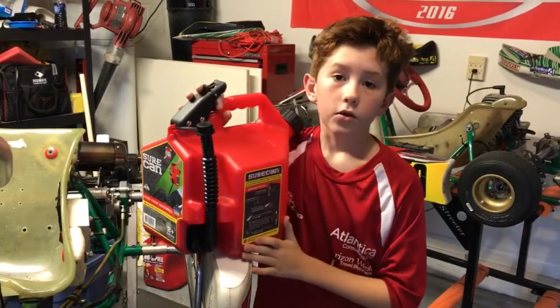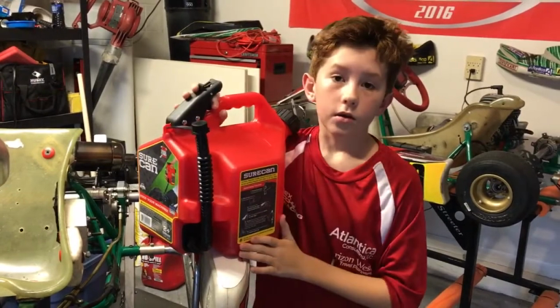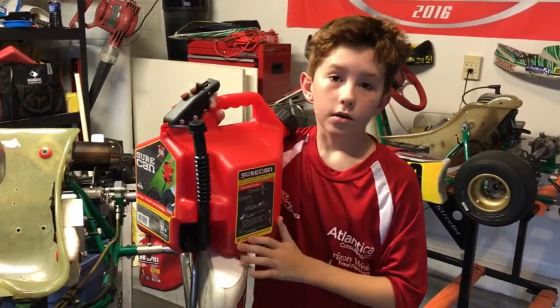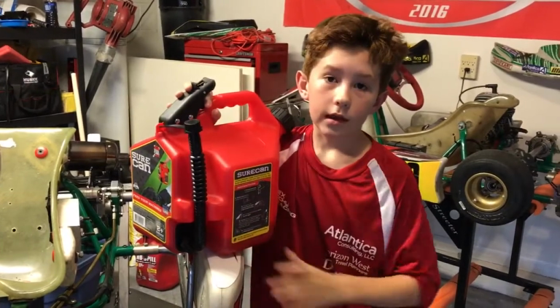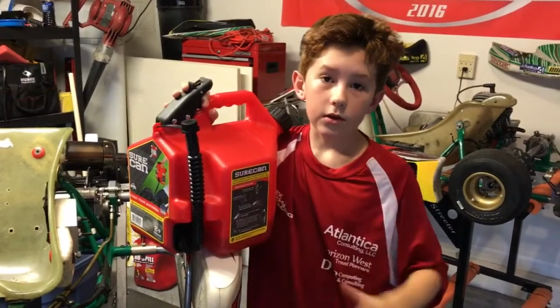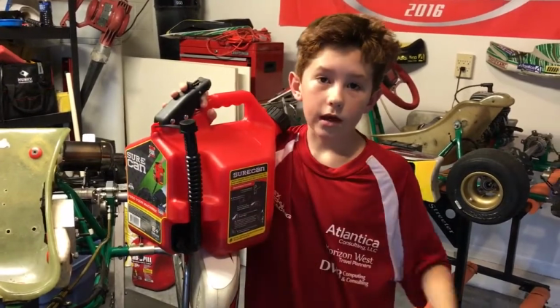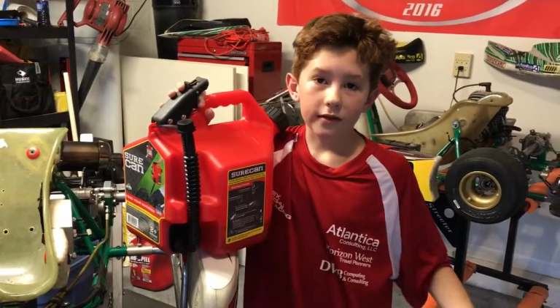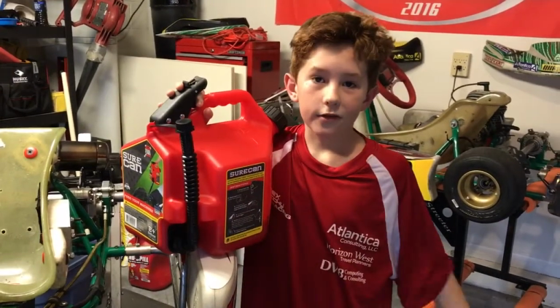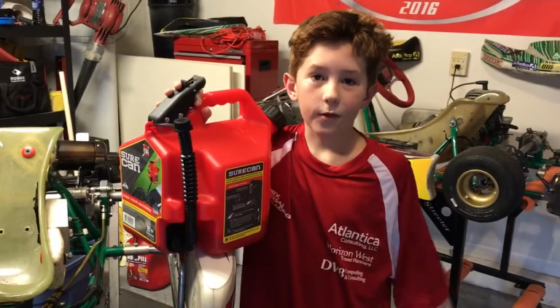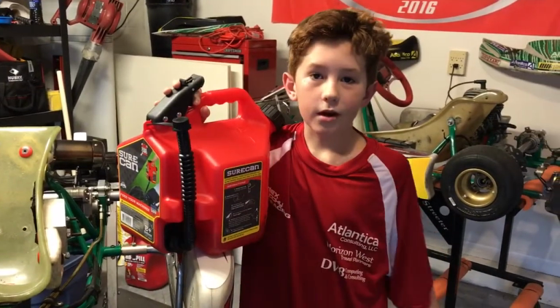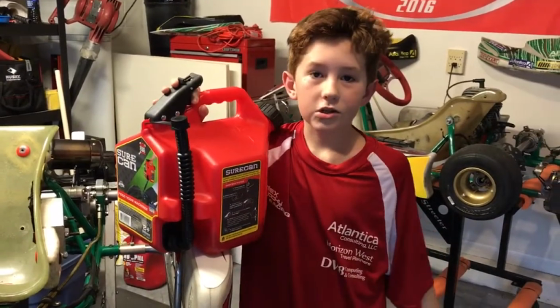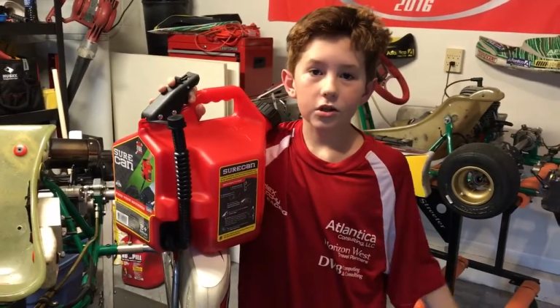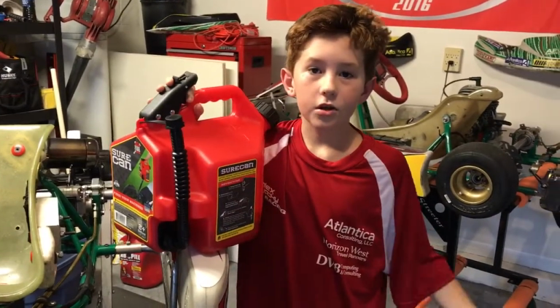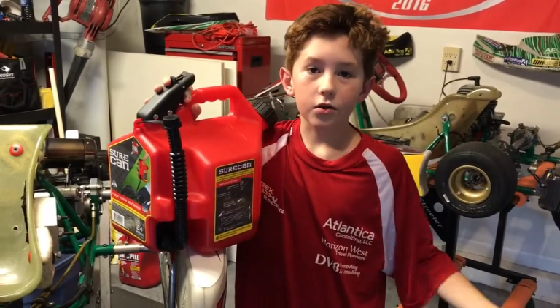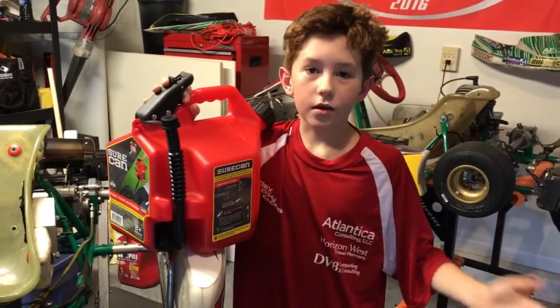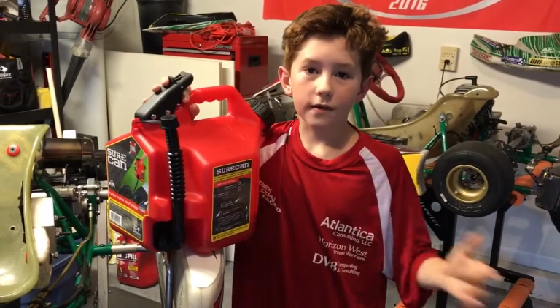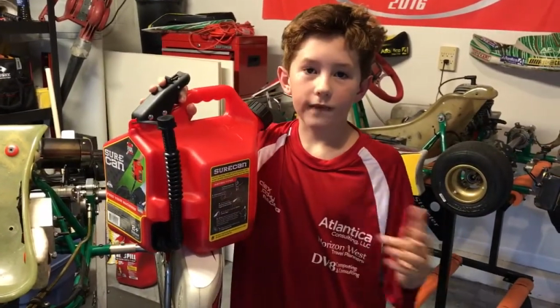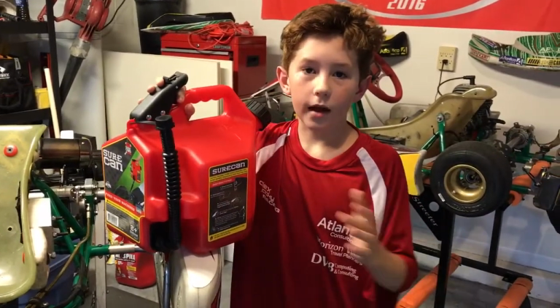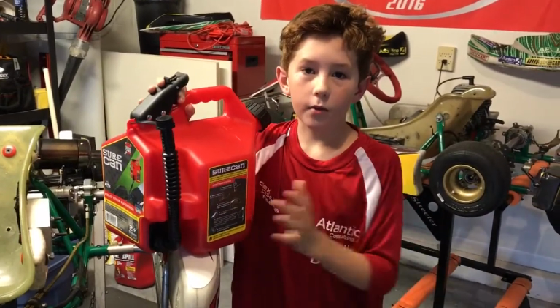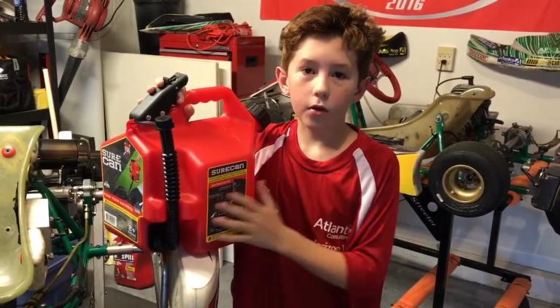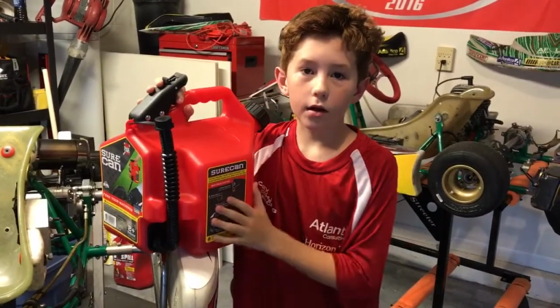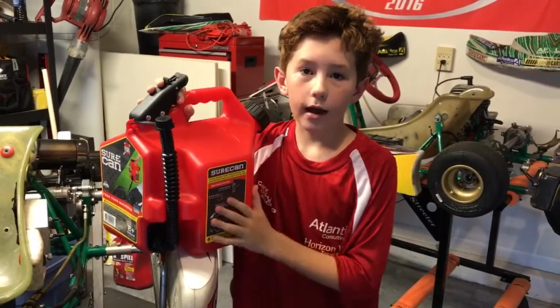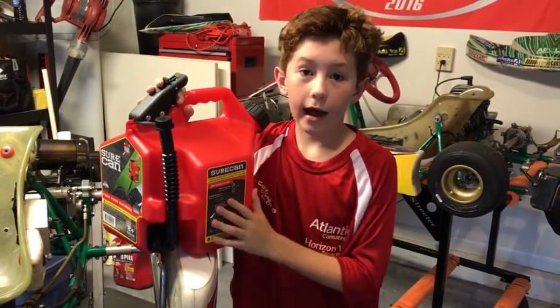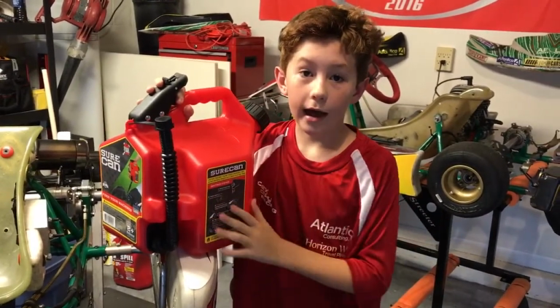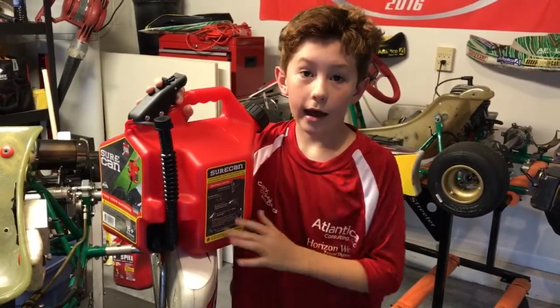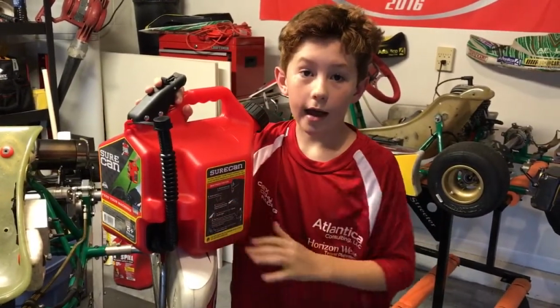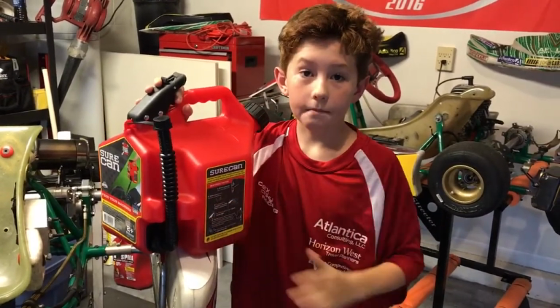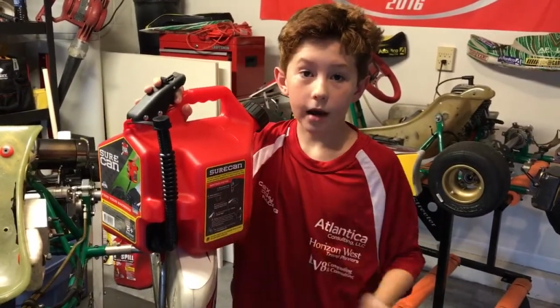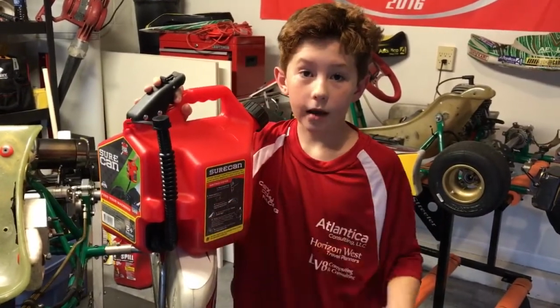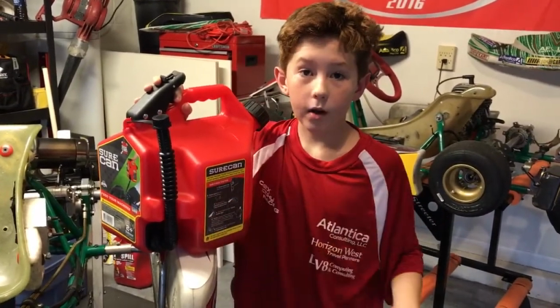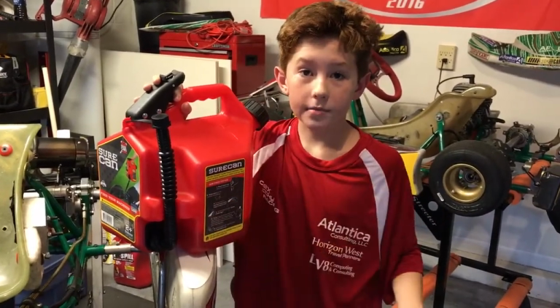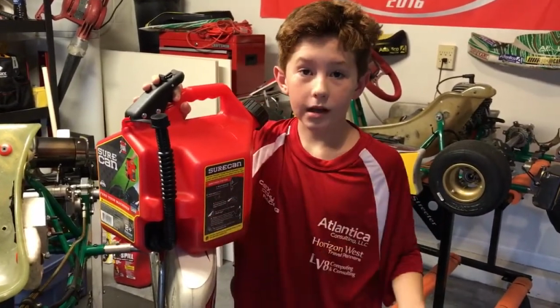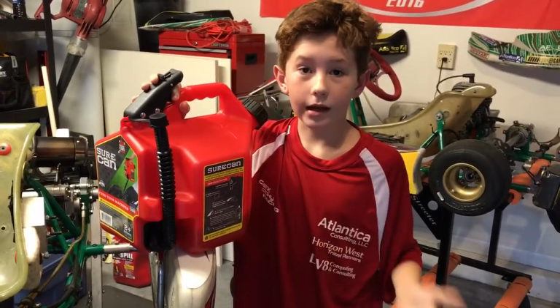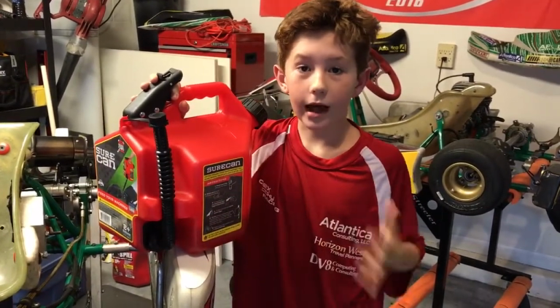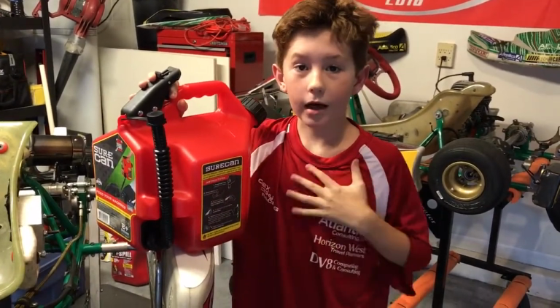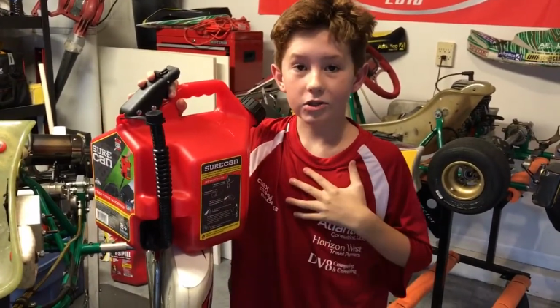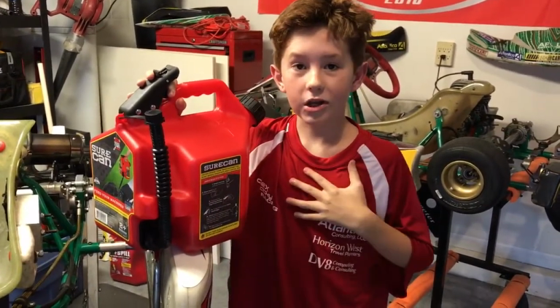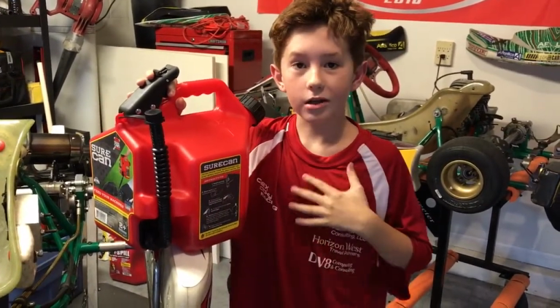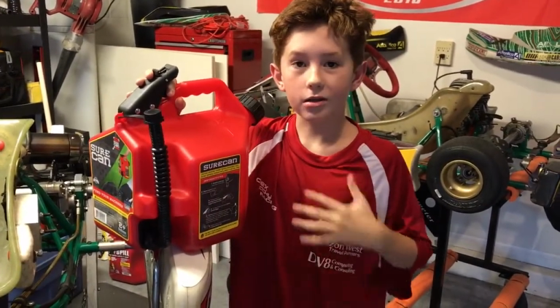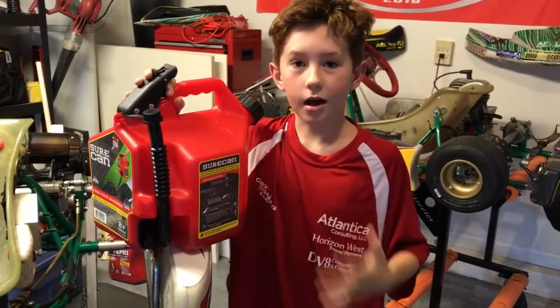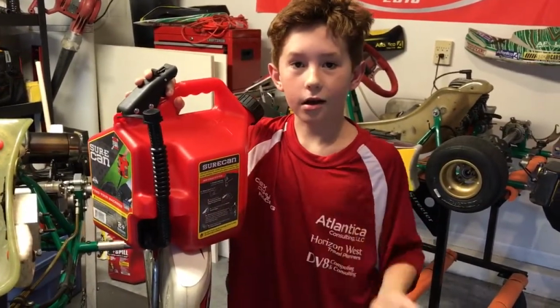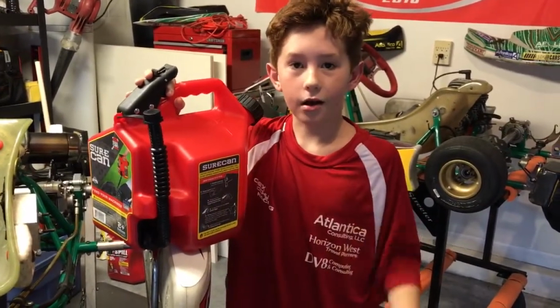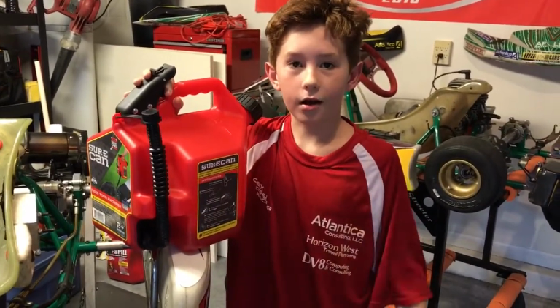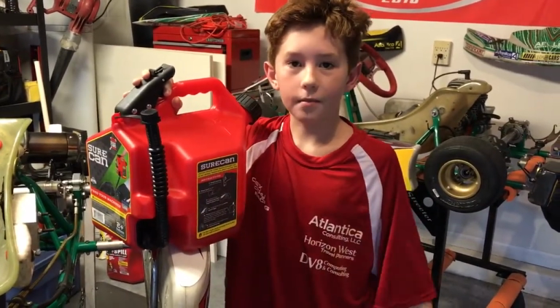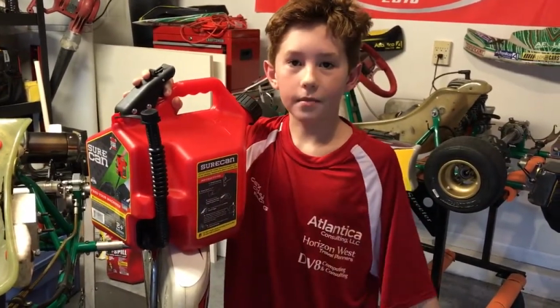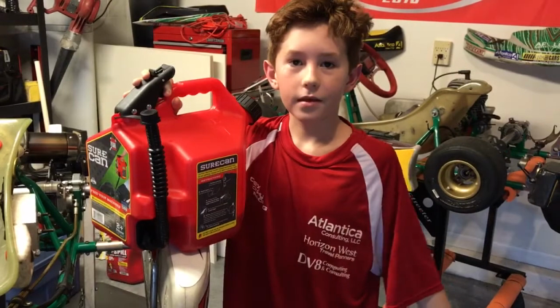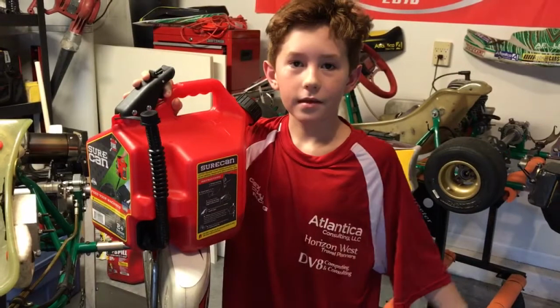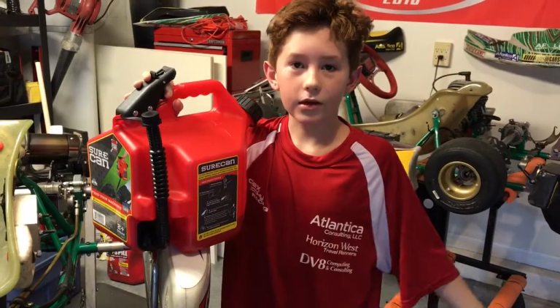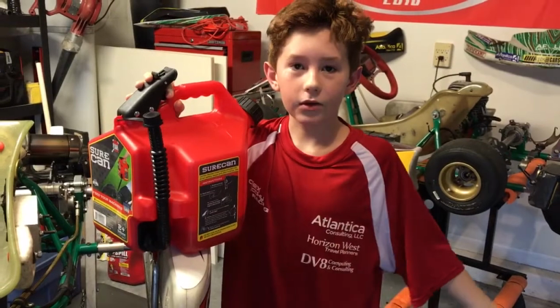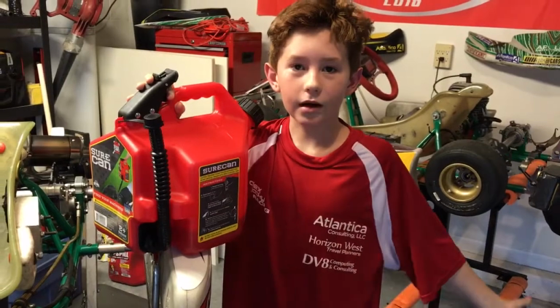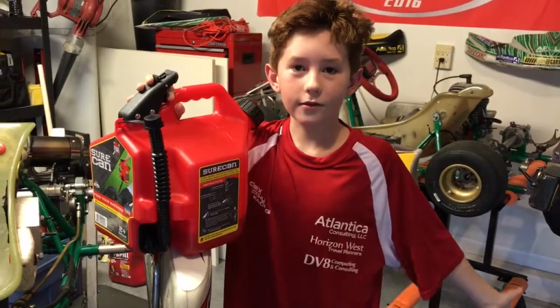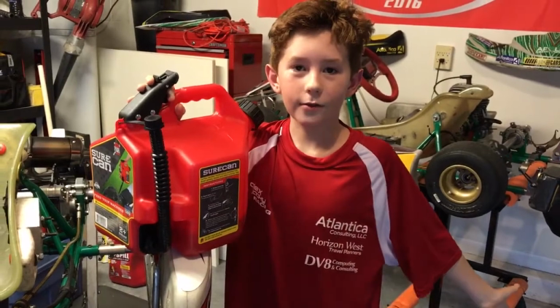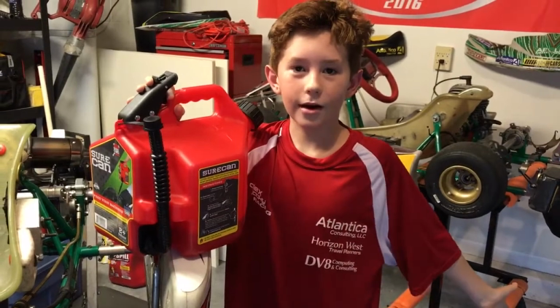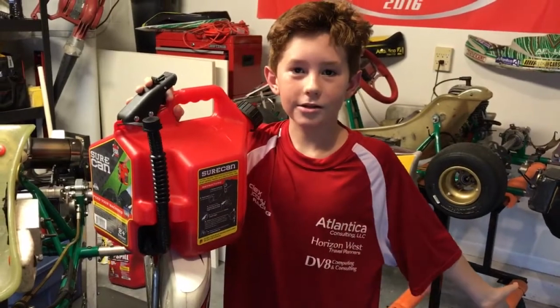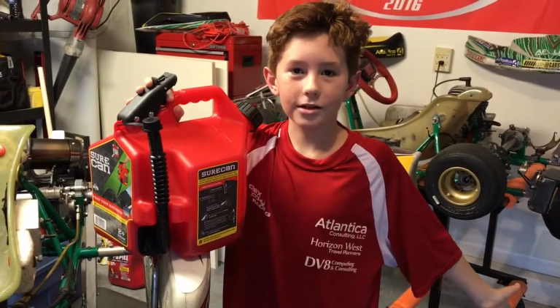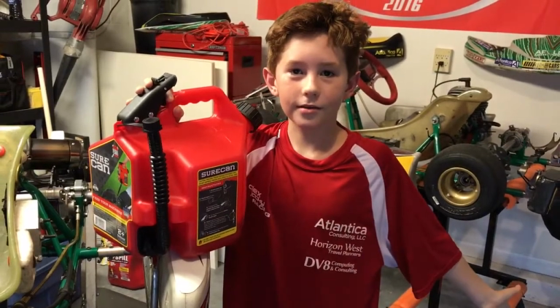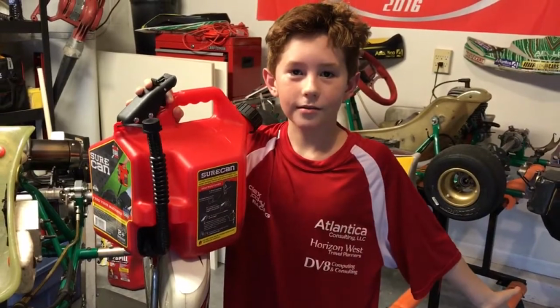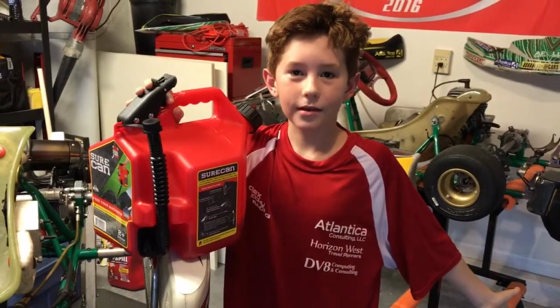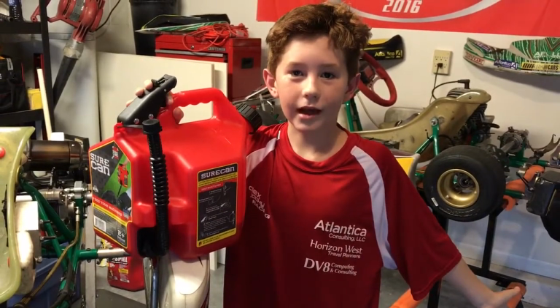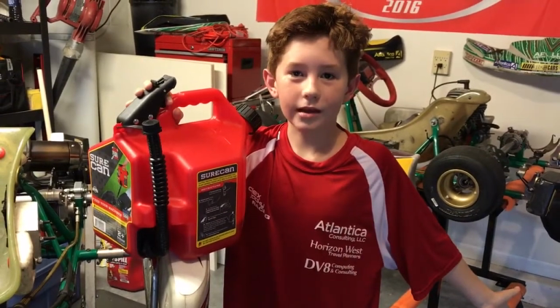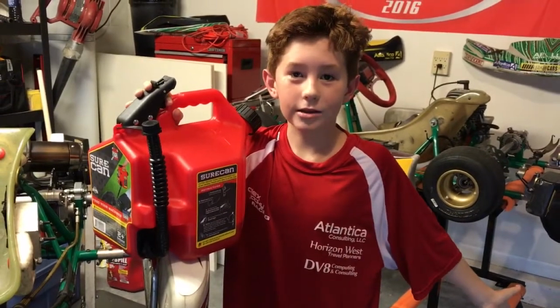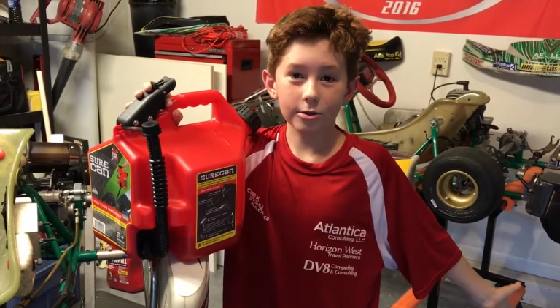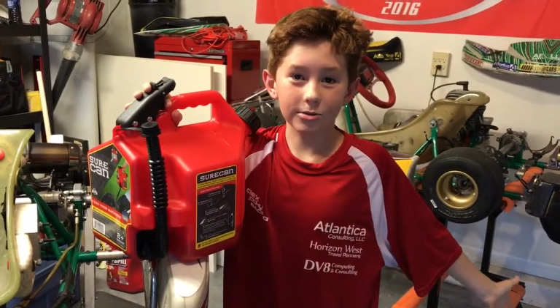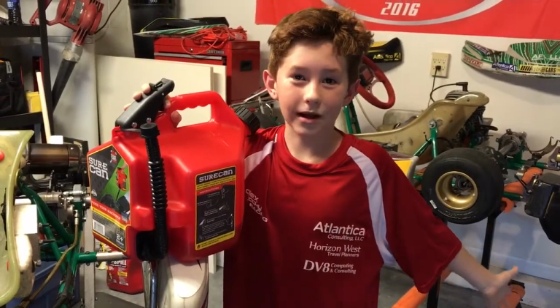Thank you guys for watching. You can find more at my website alishaky.com. Like and Subscribe.